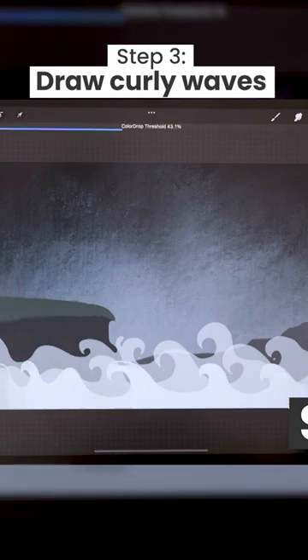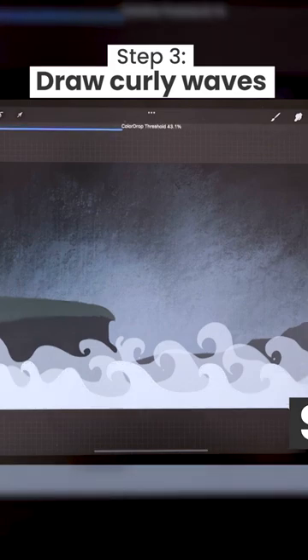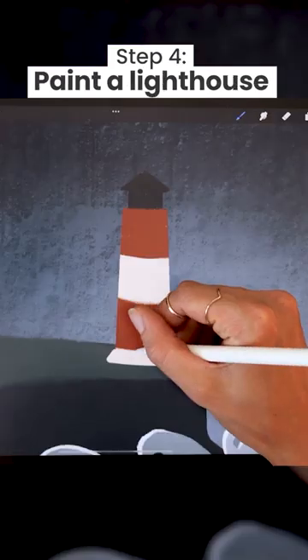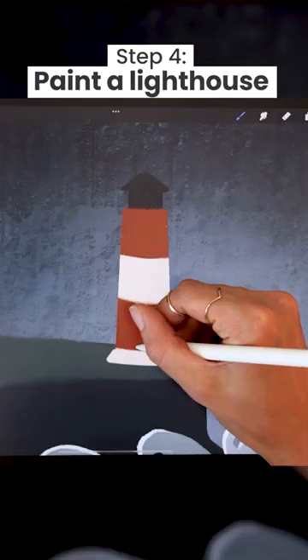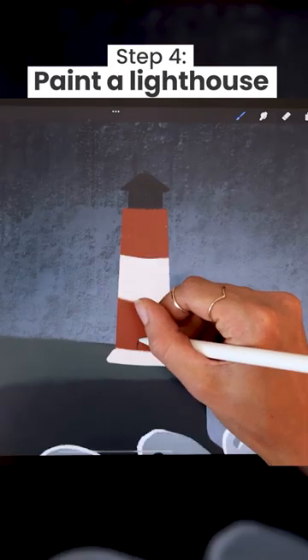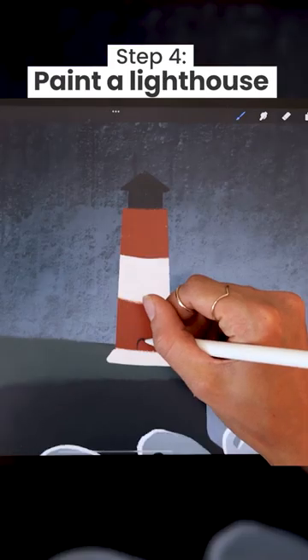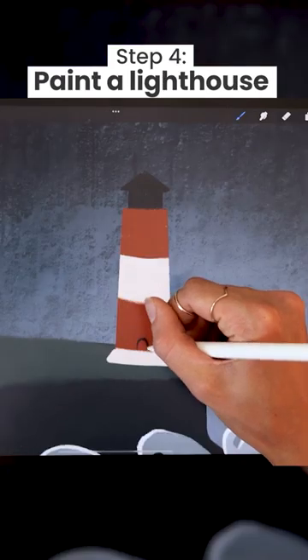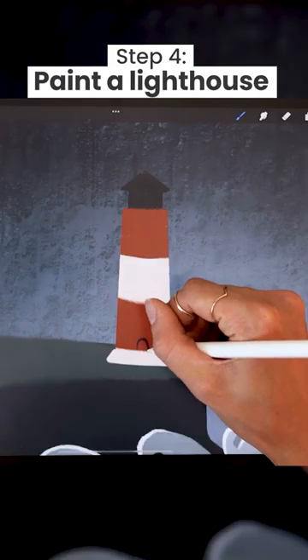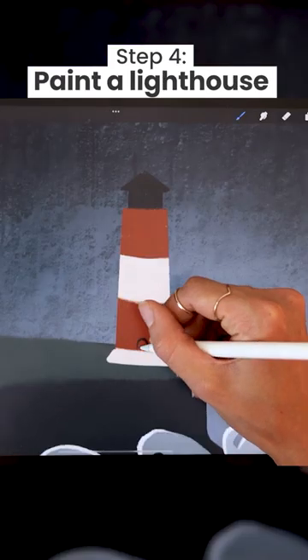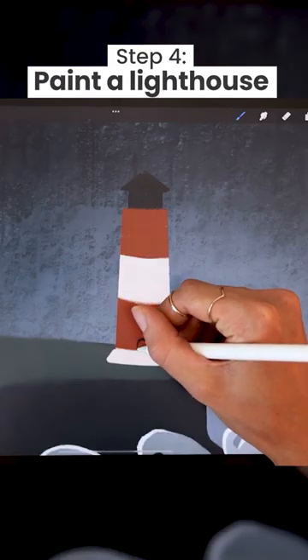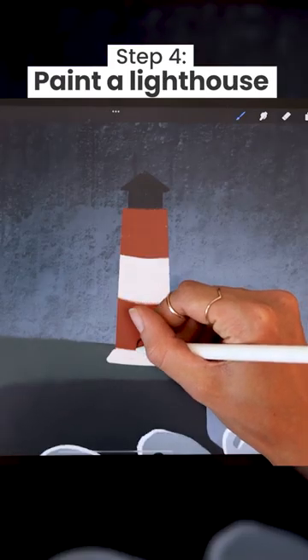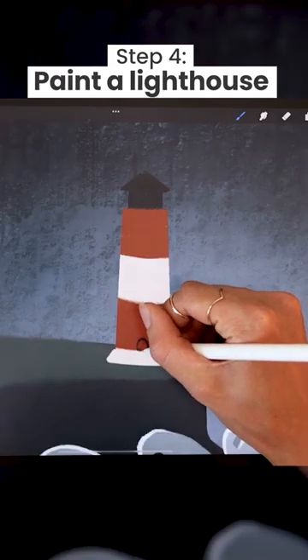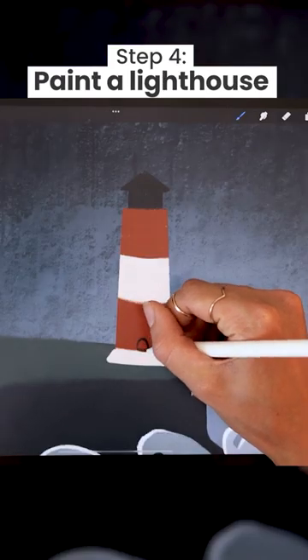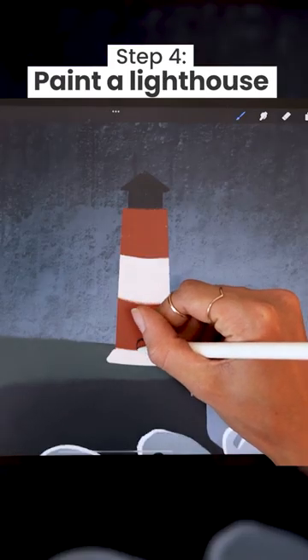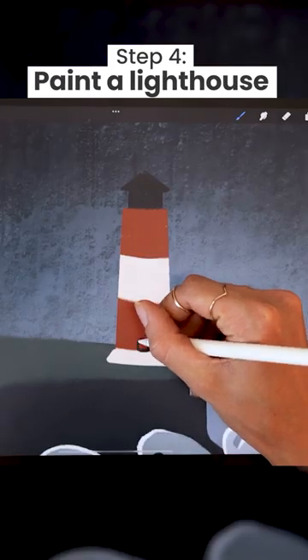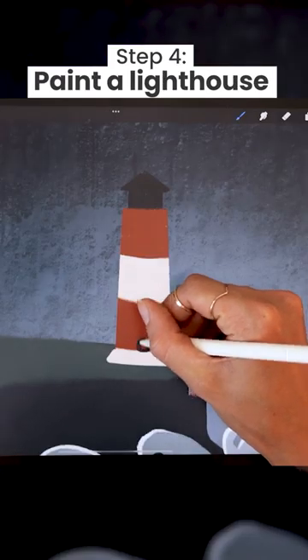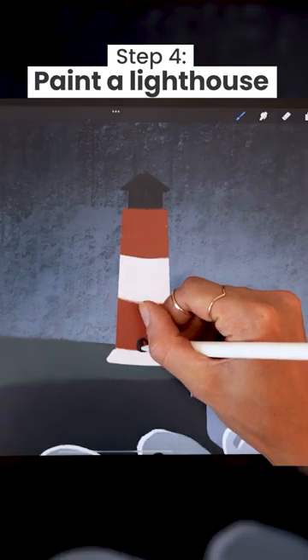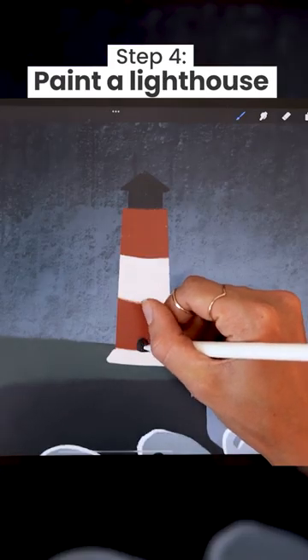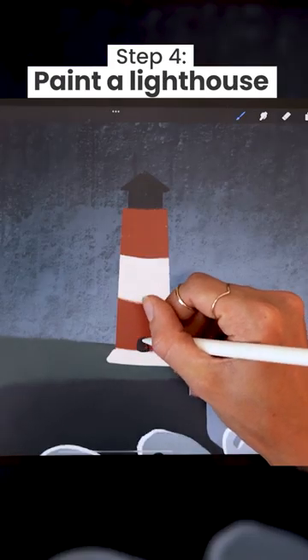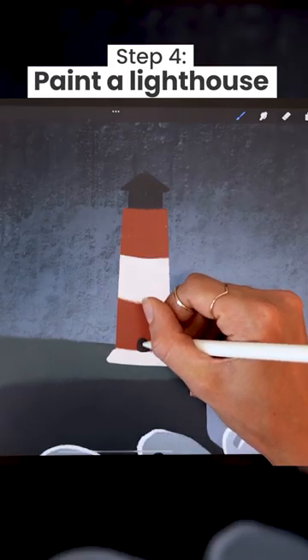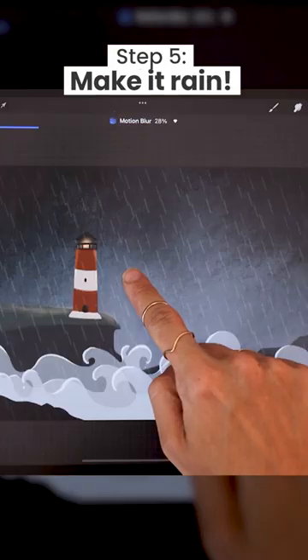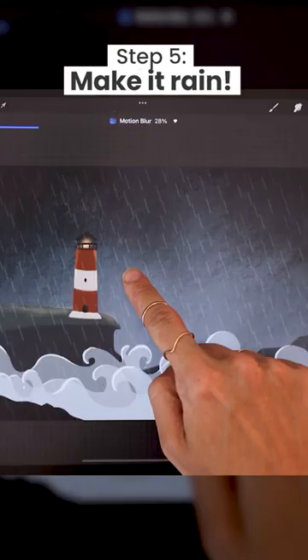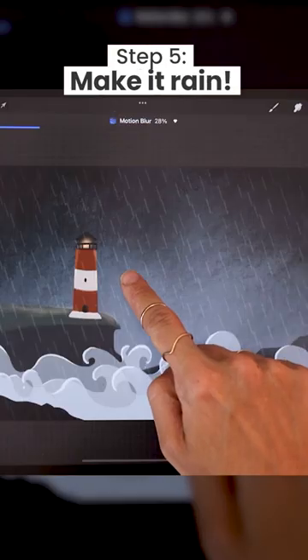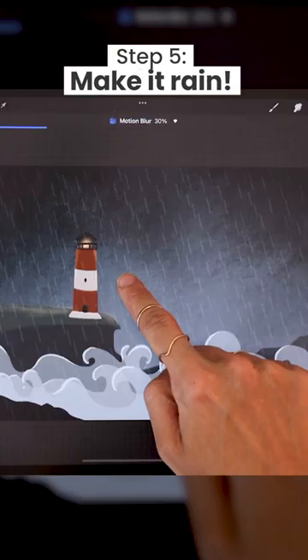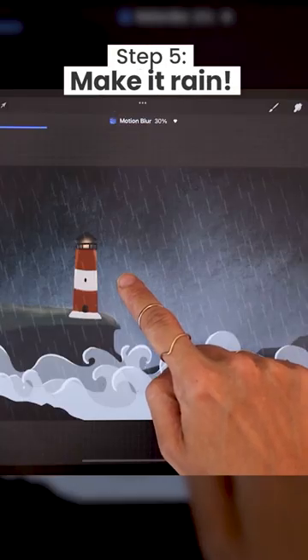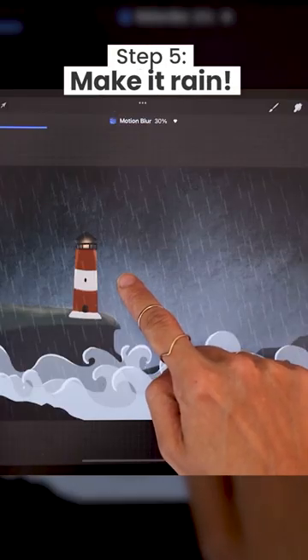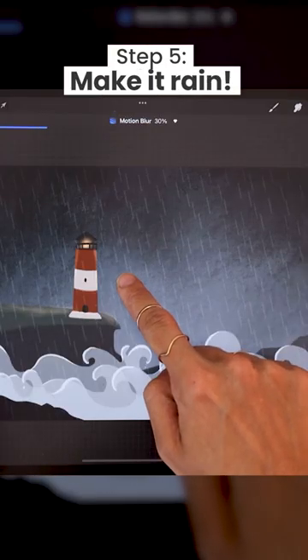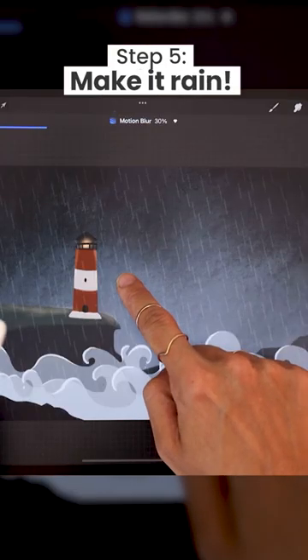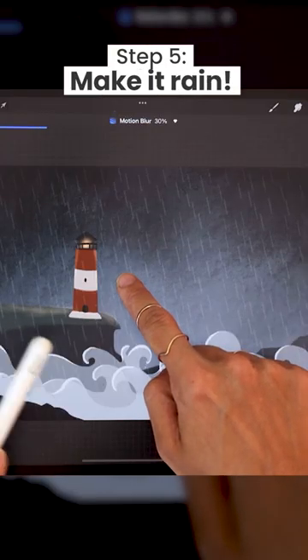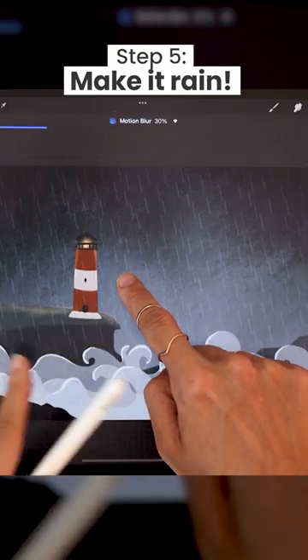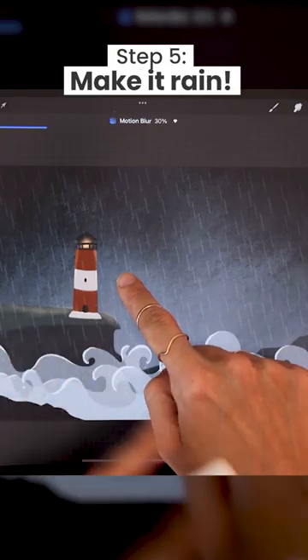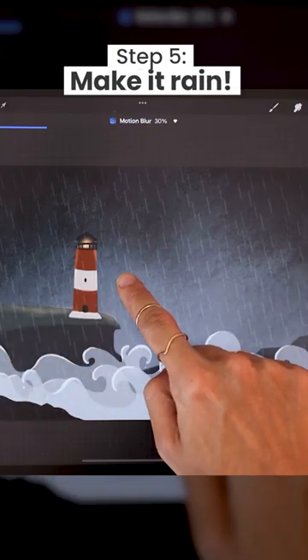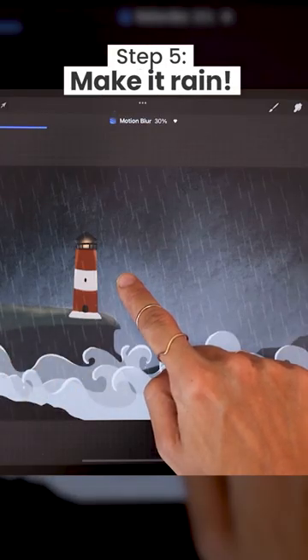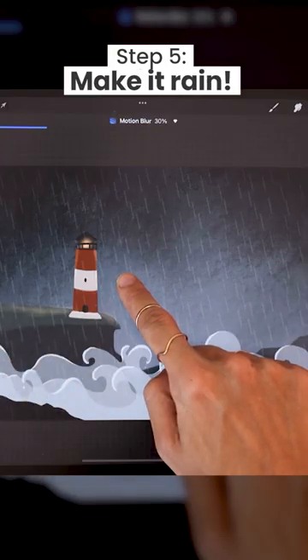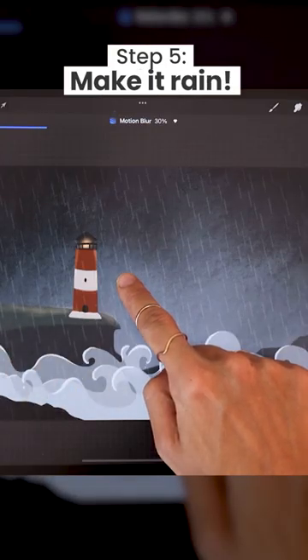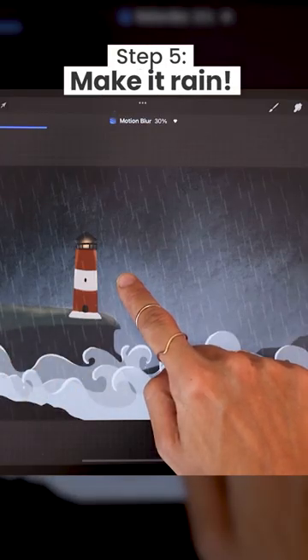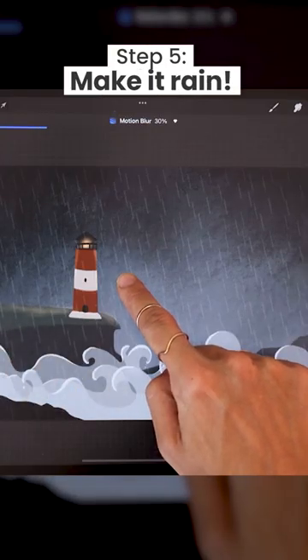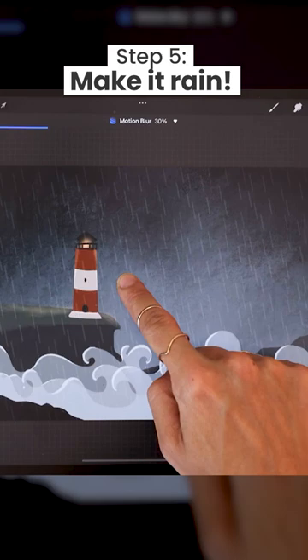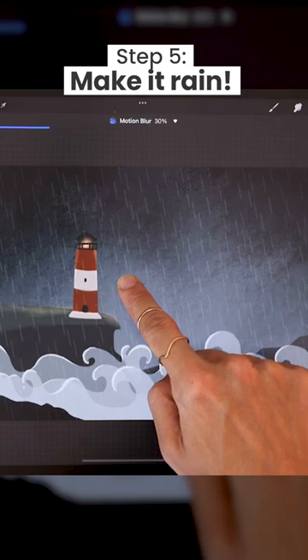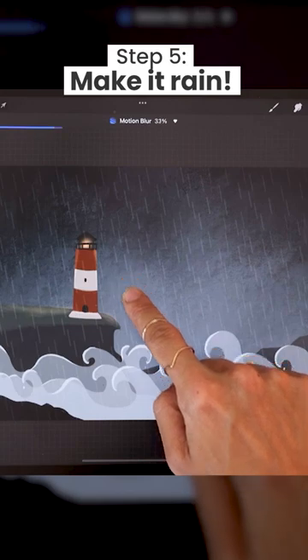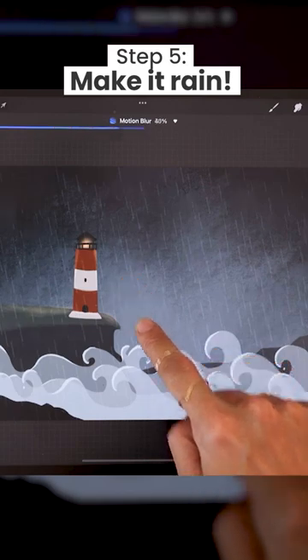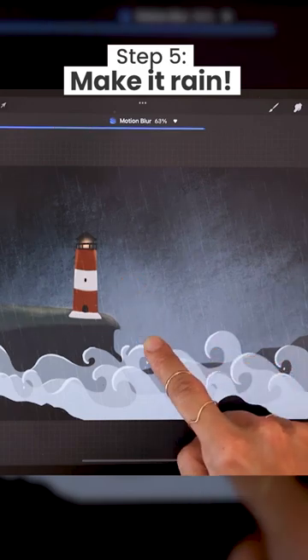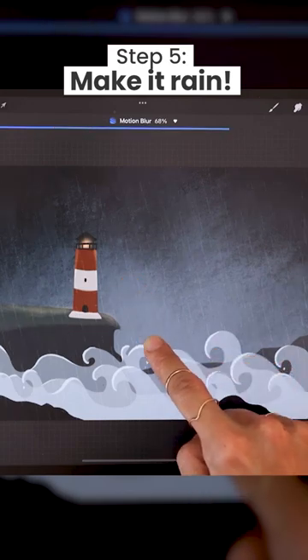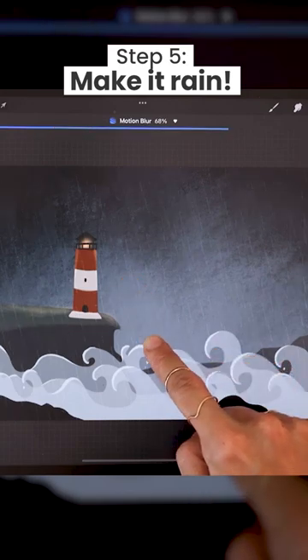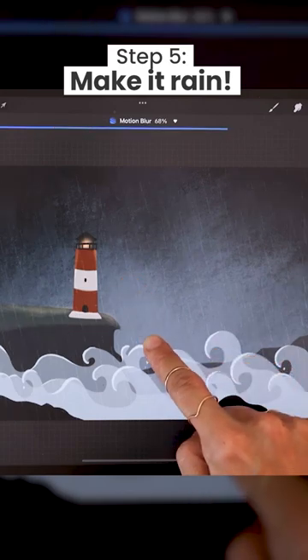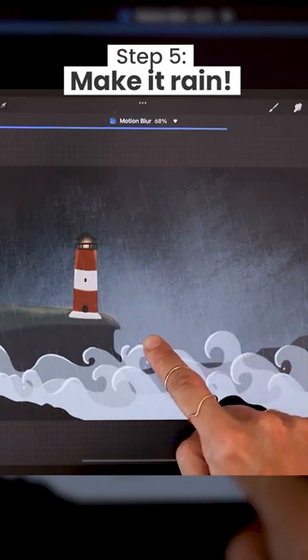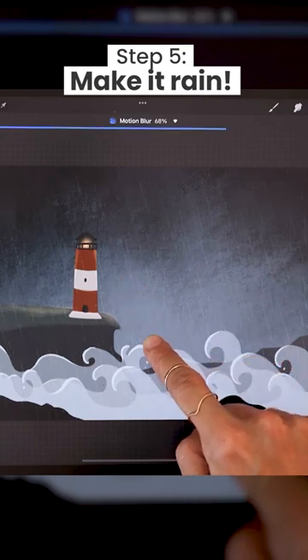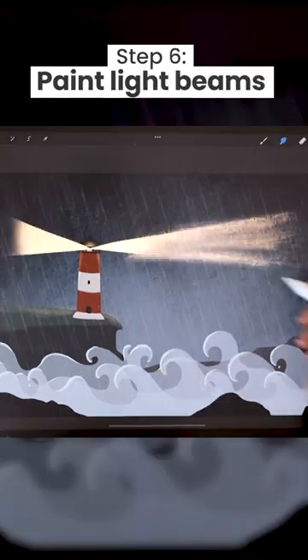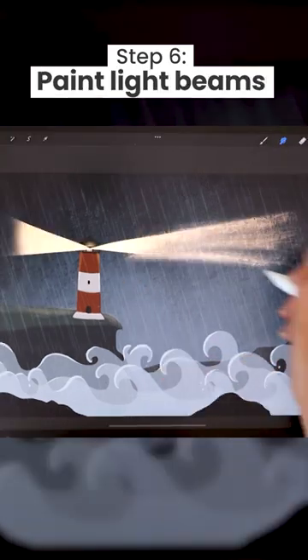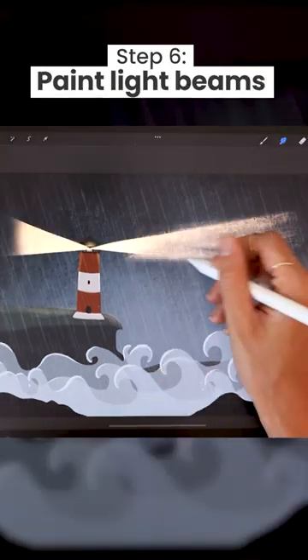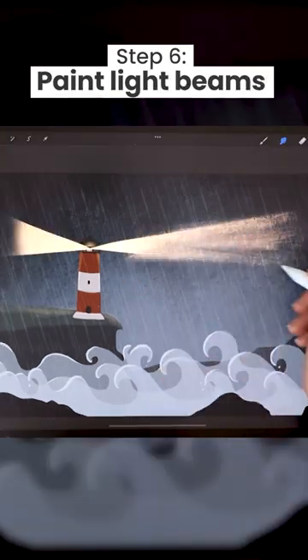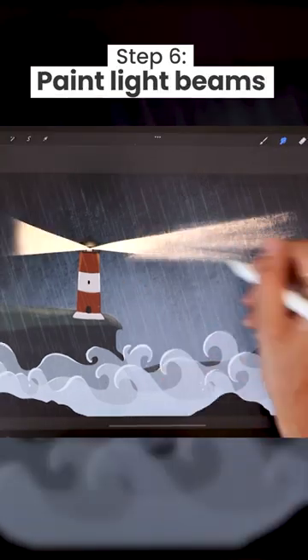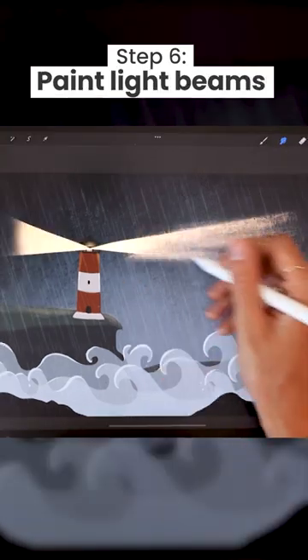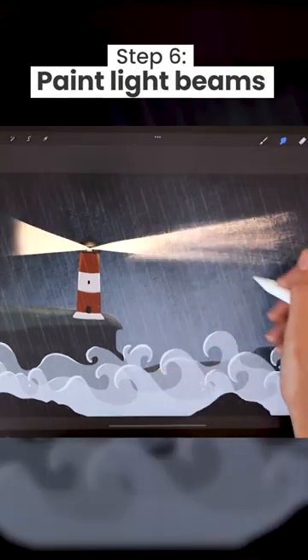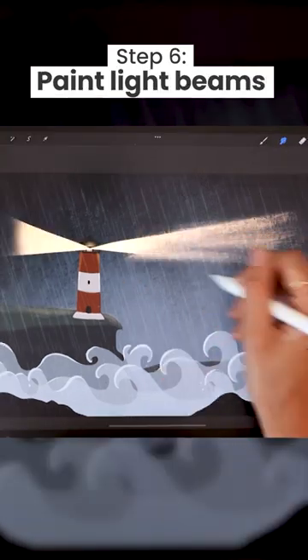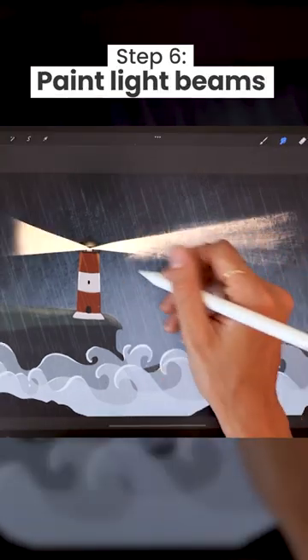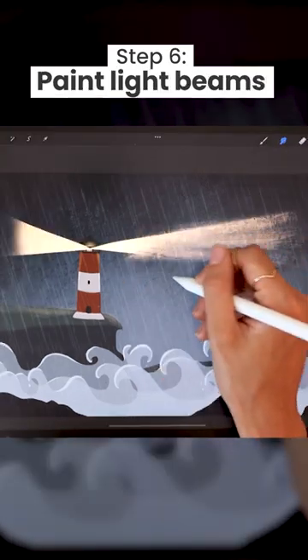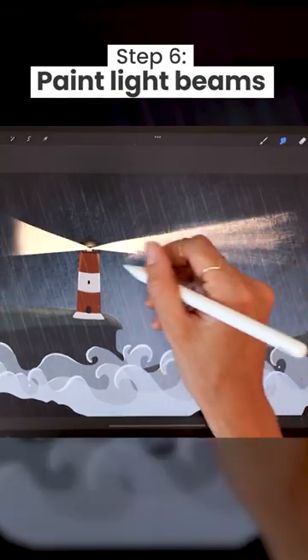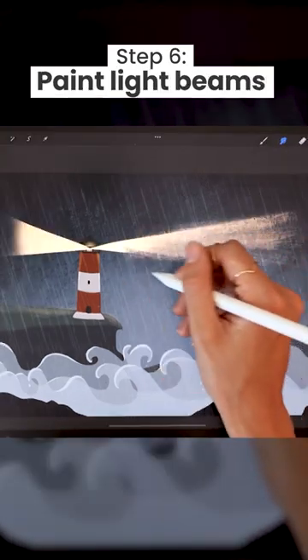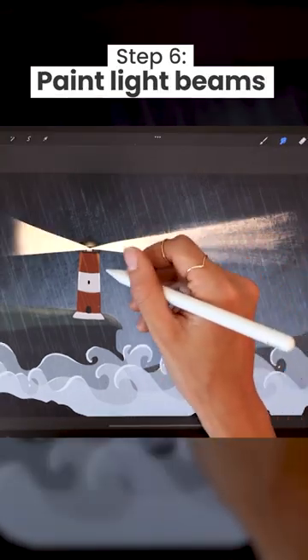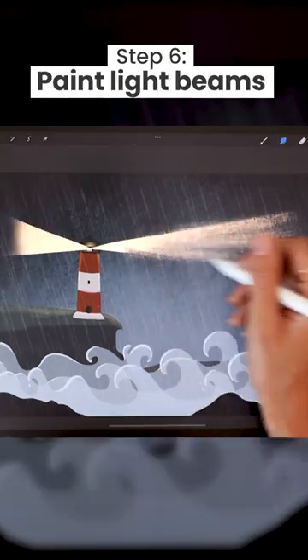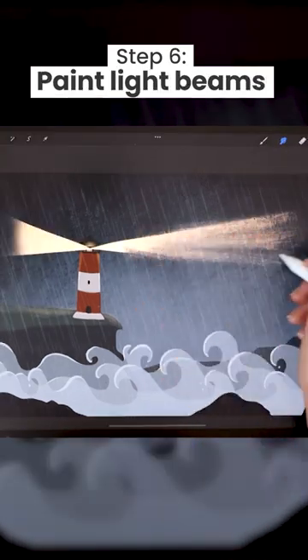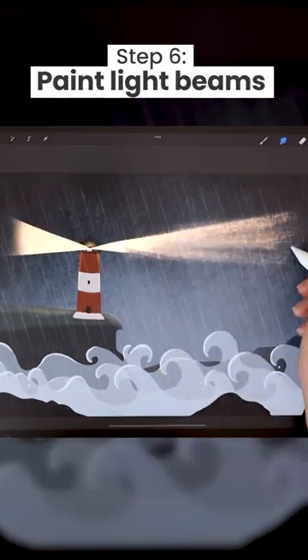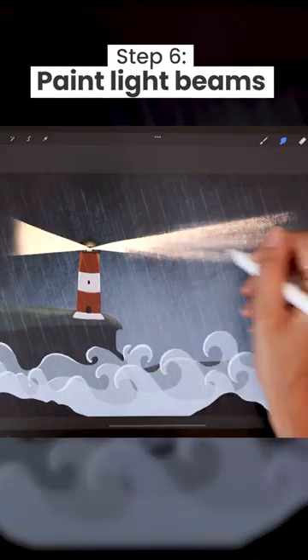Draw a cute little lighthouse and add rain with the free brush provided. Paint big light beams,